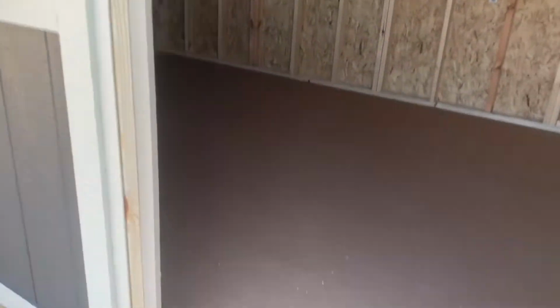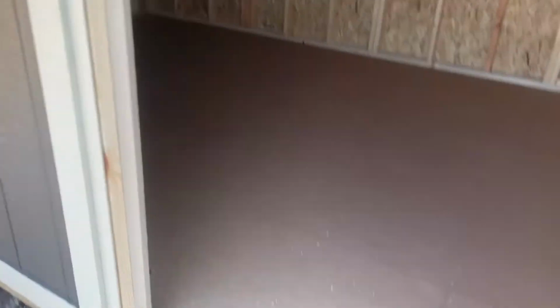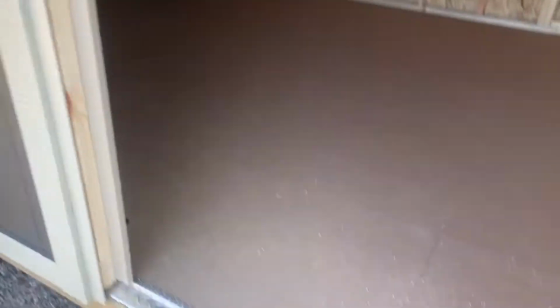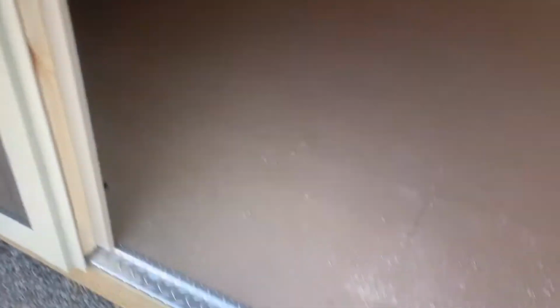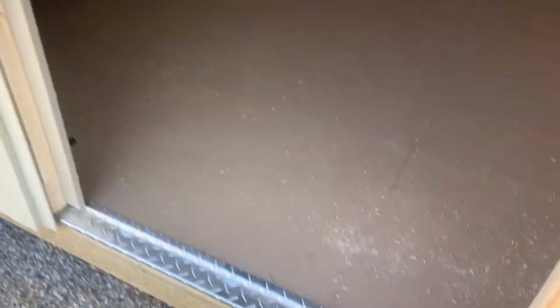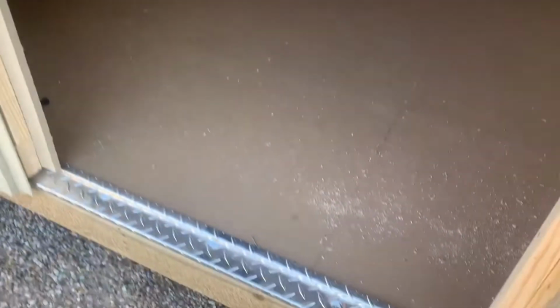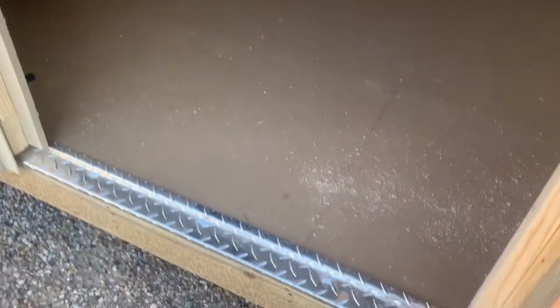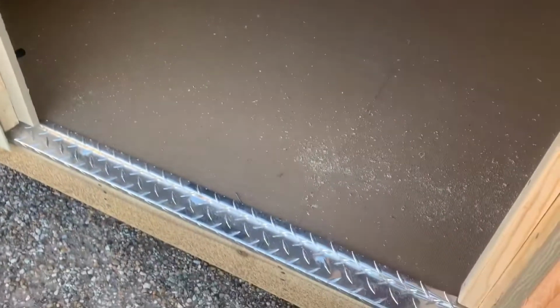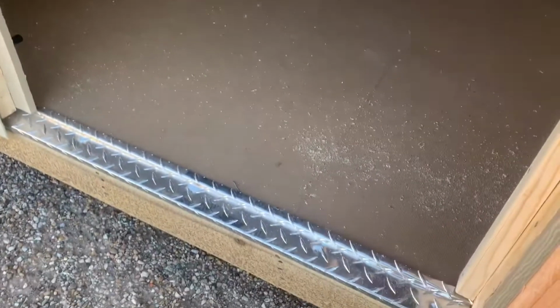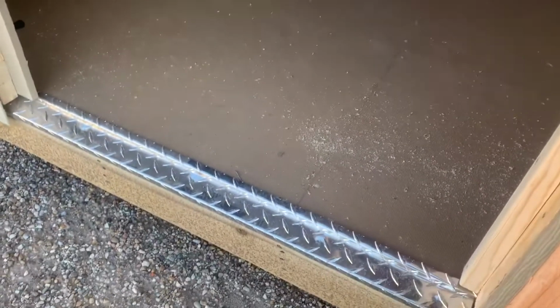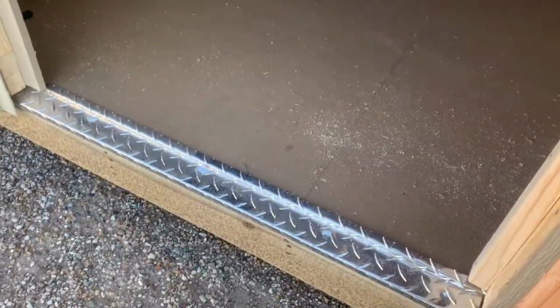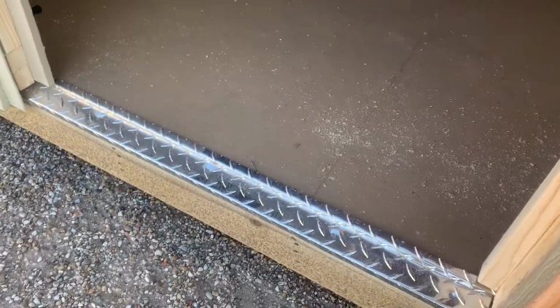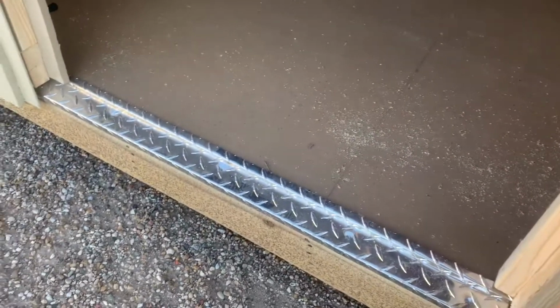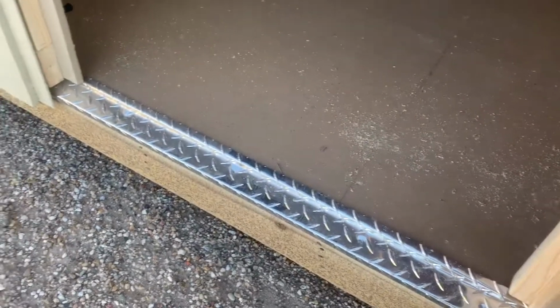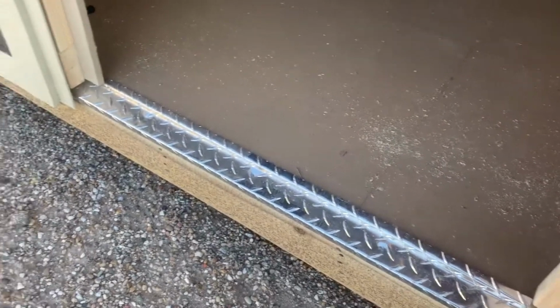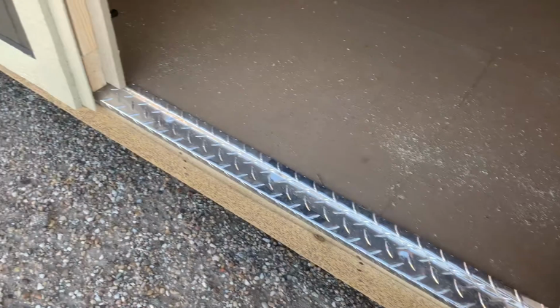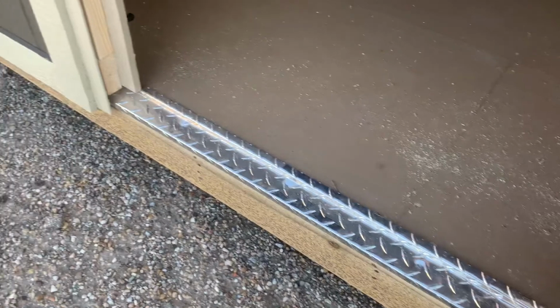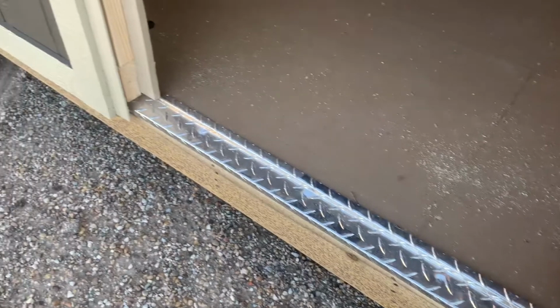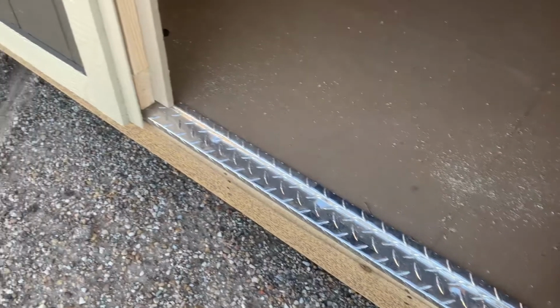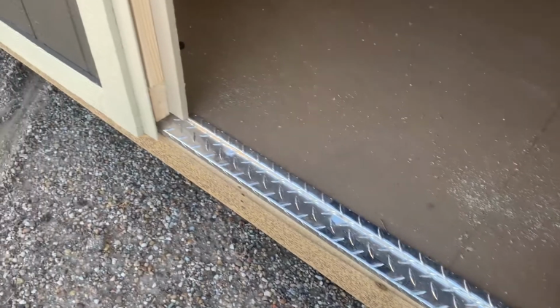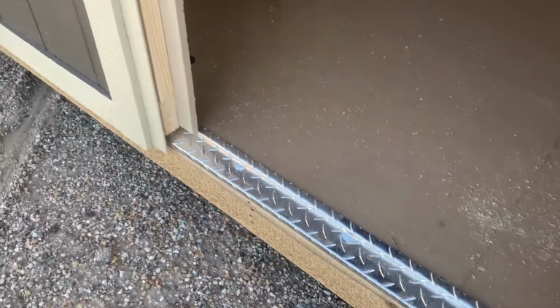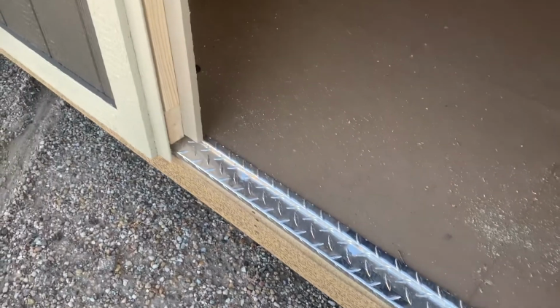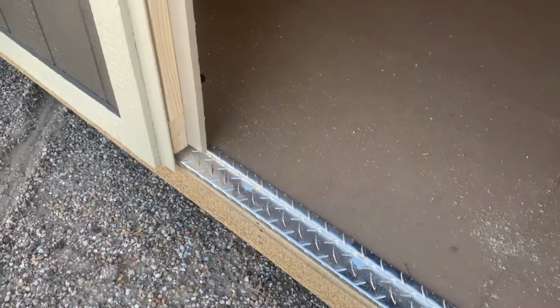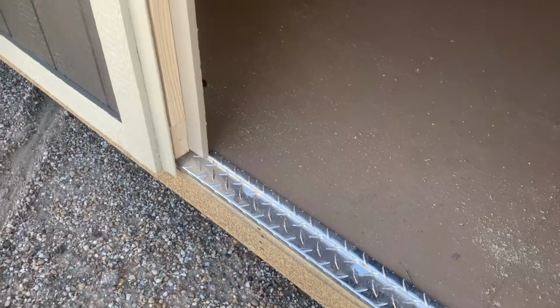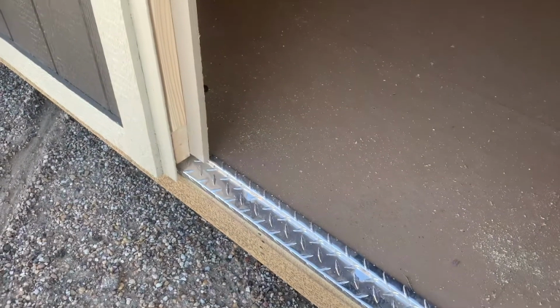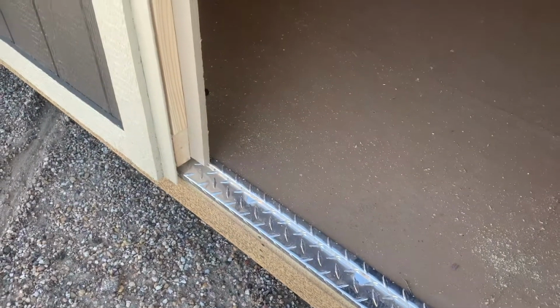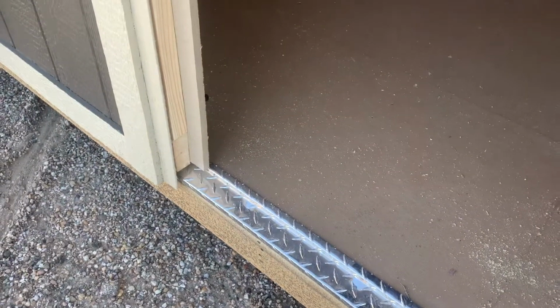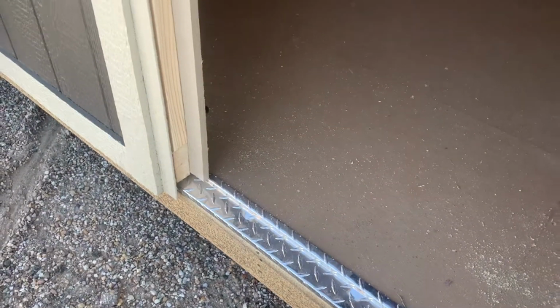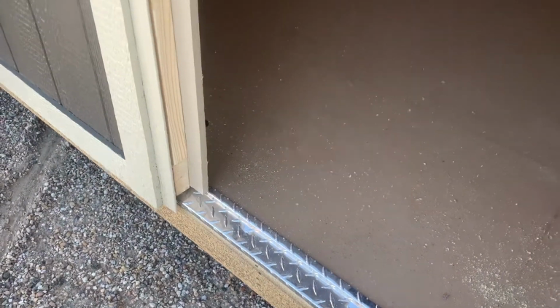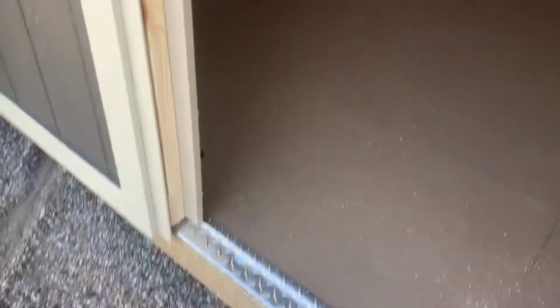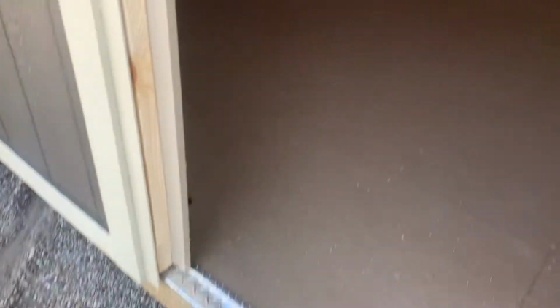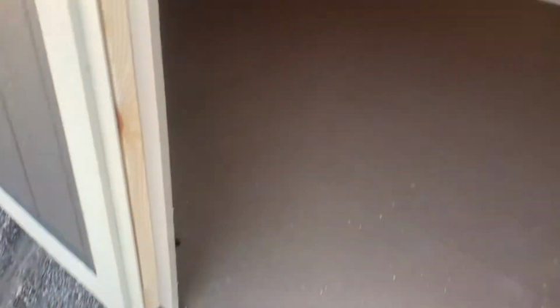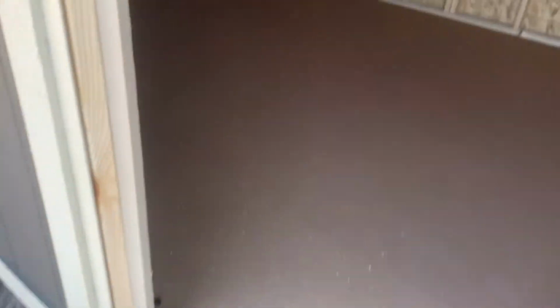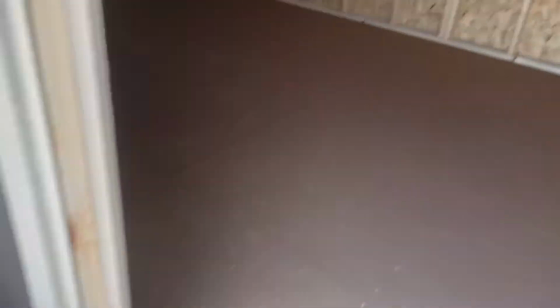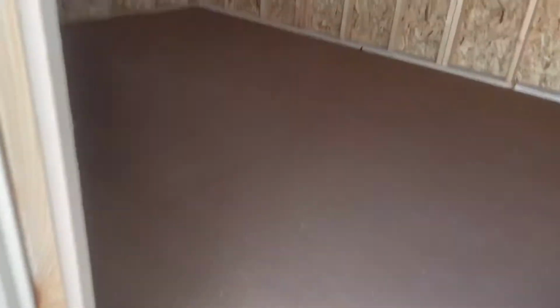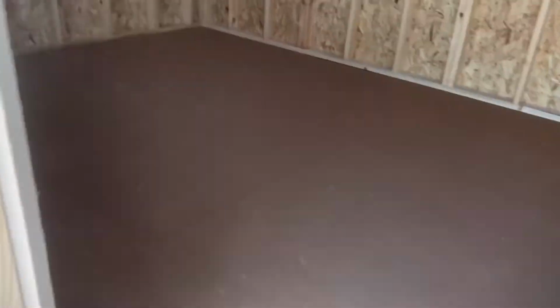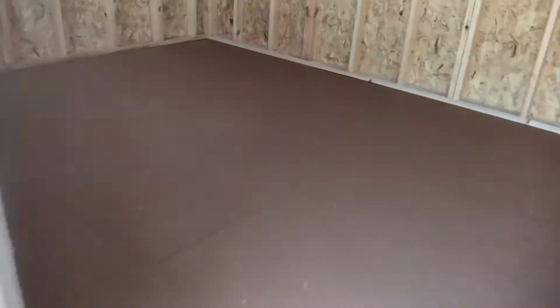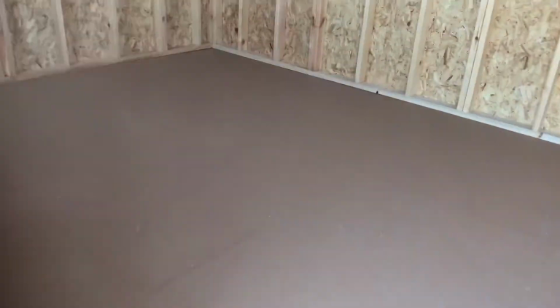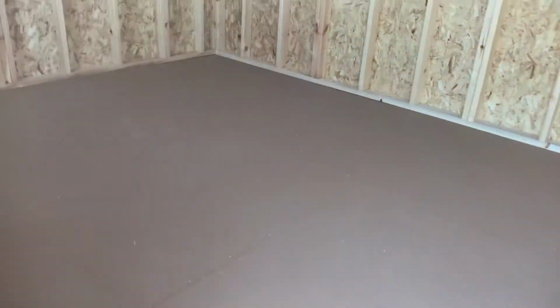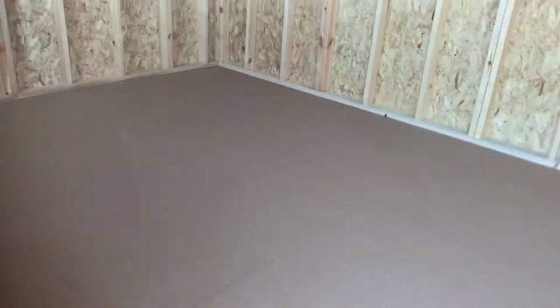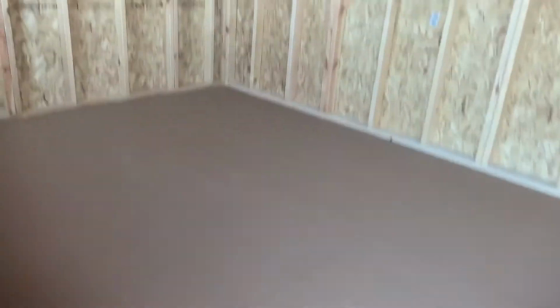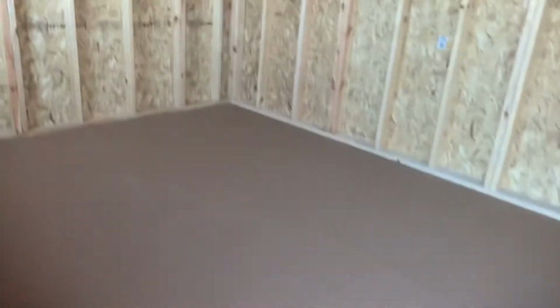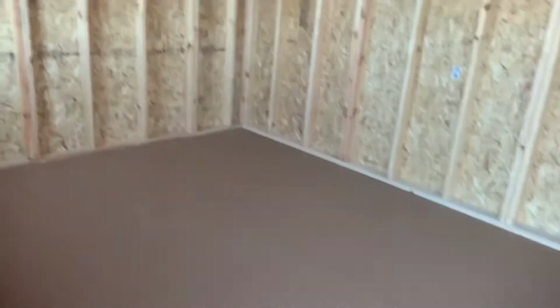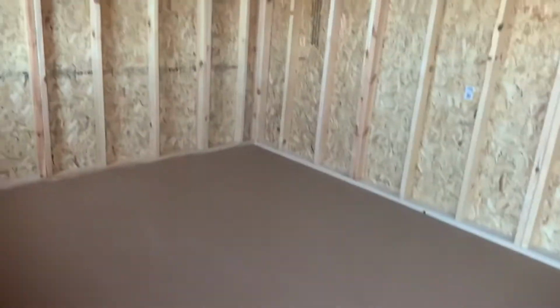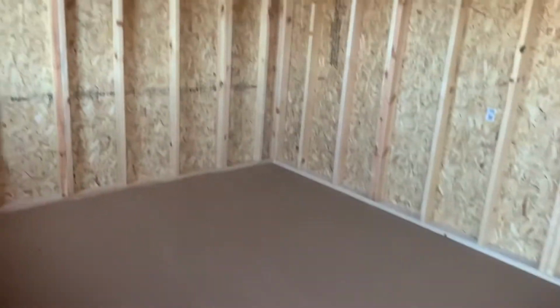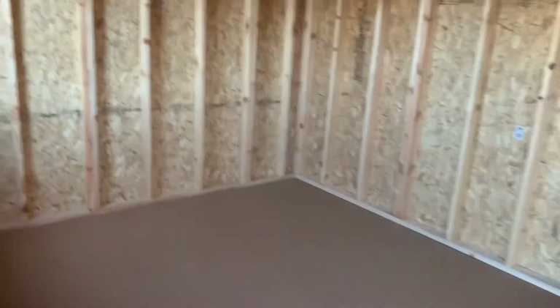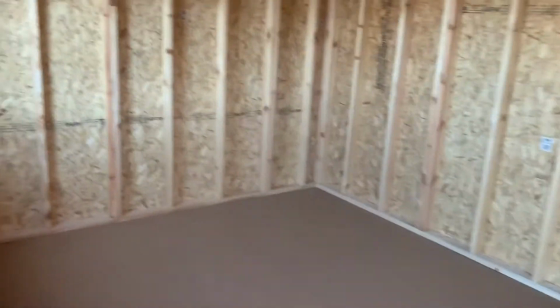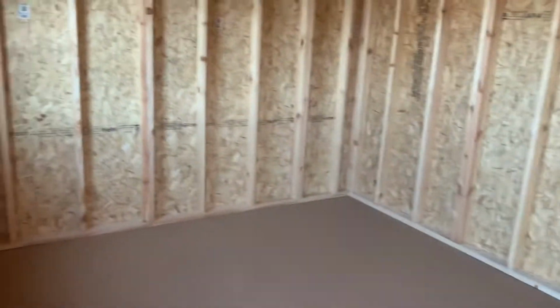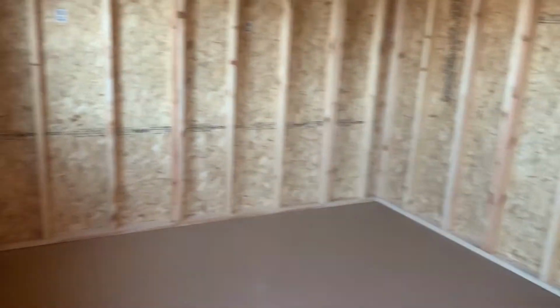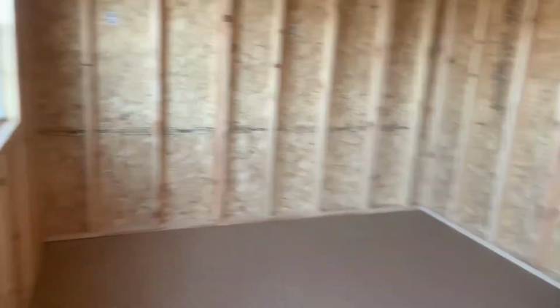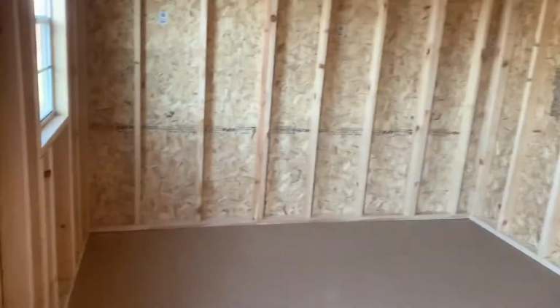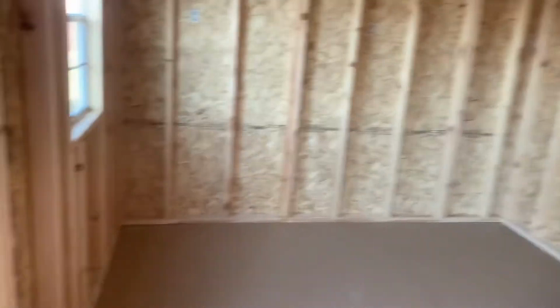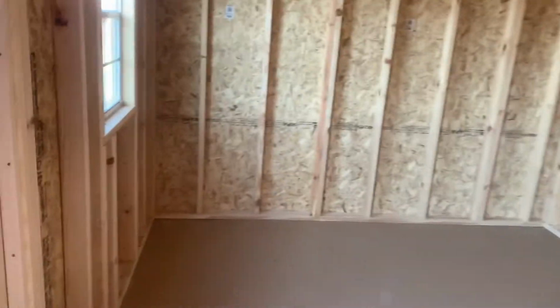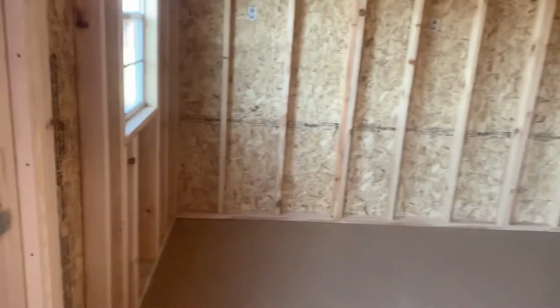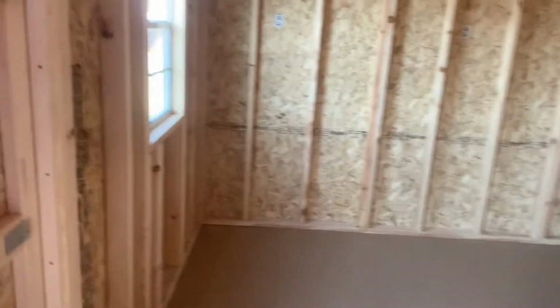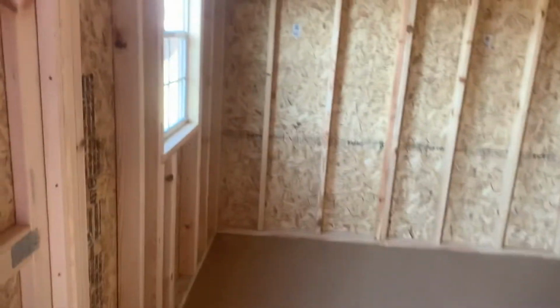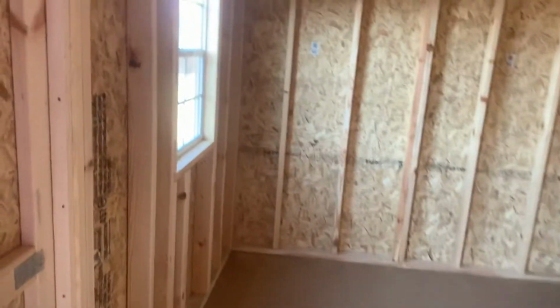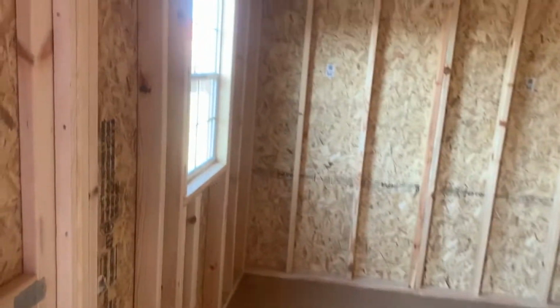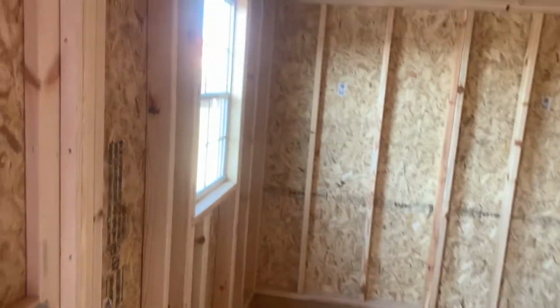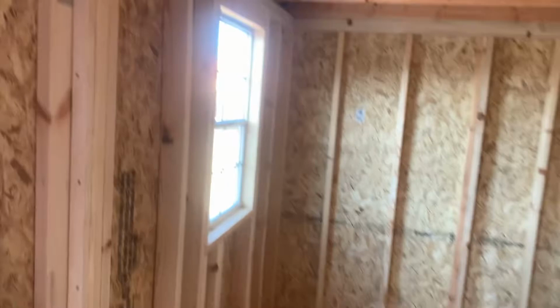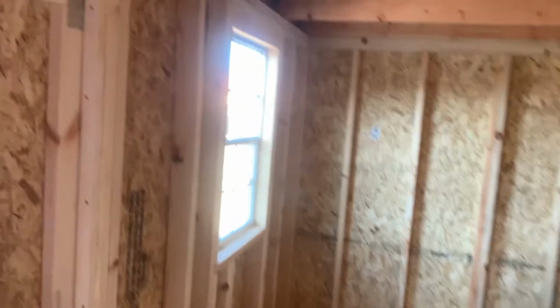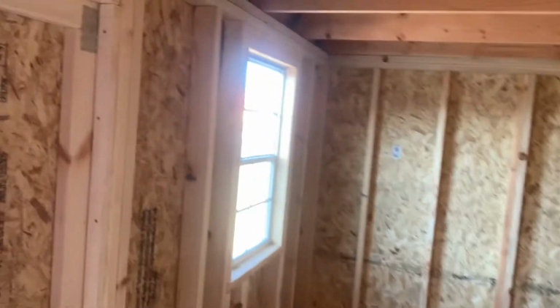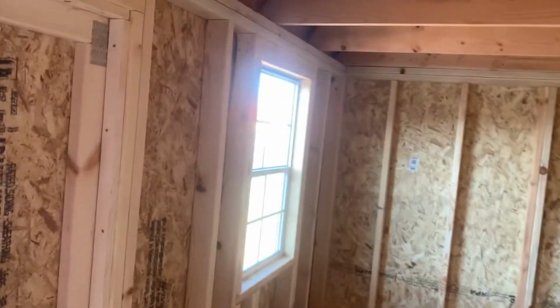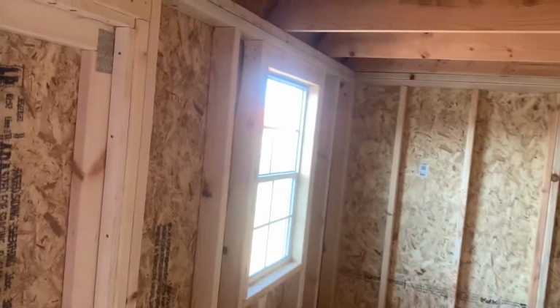You've got this metal threshold here, so whenever you're entering the building — pushing mowers up, dragging stuff in — it doesn't ruin that wood edge. It doesn't wear it out over time.